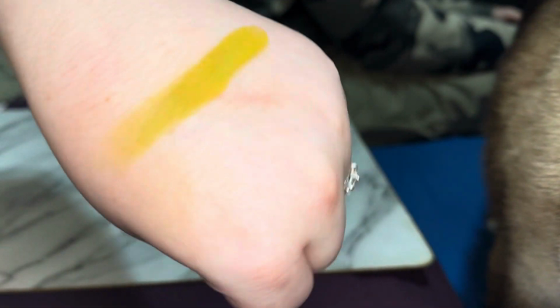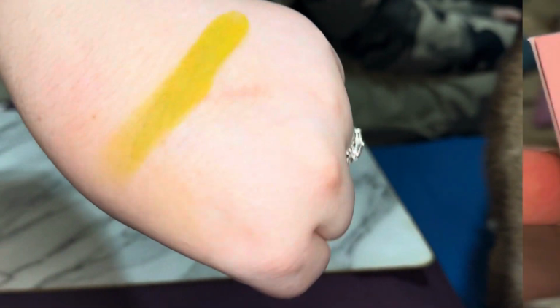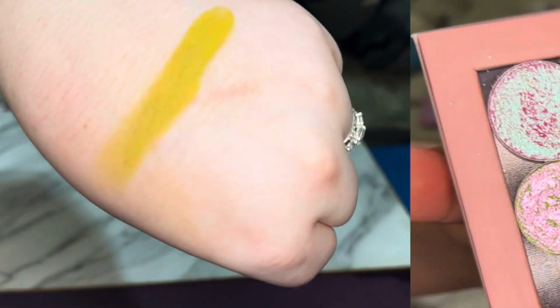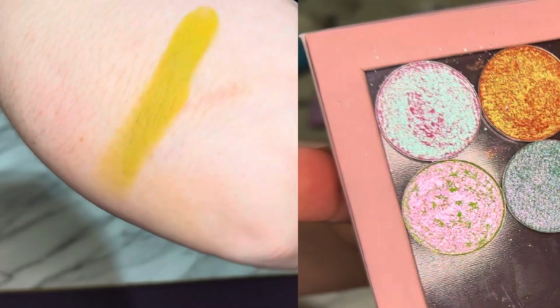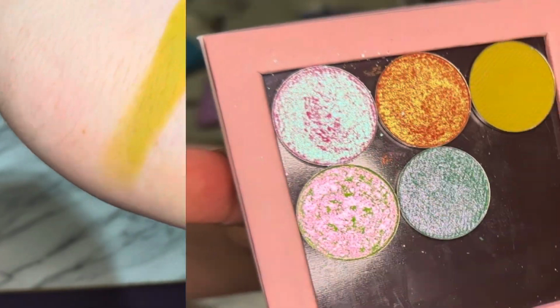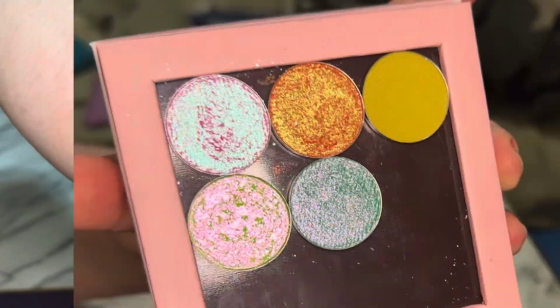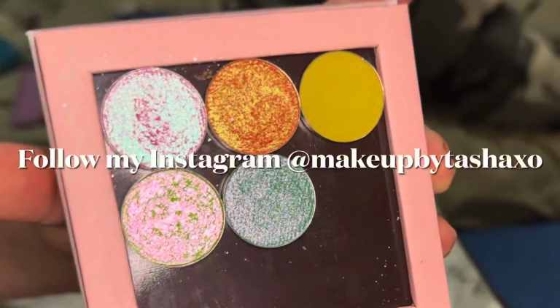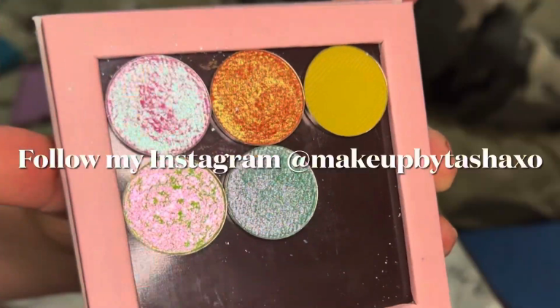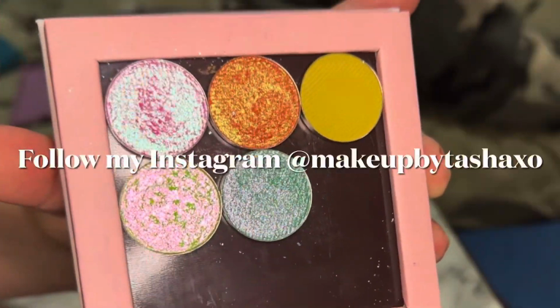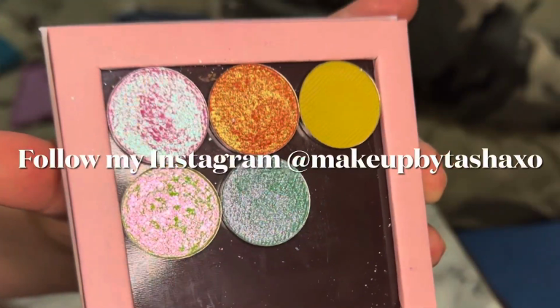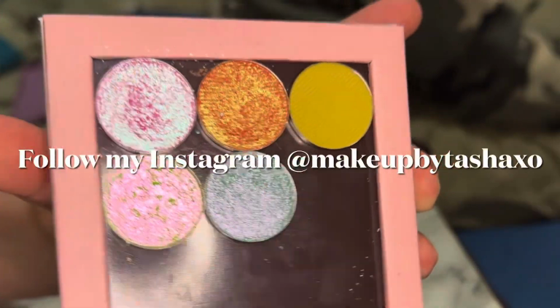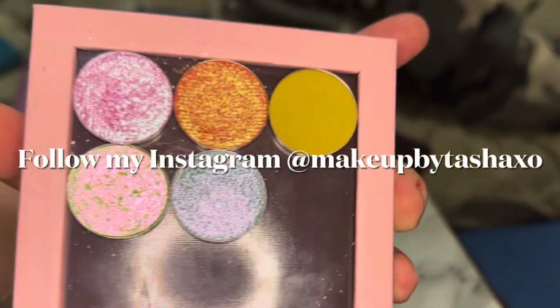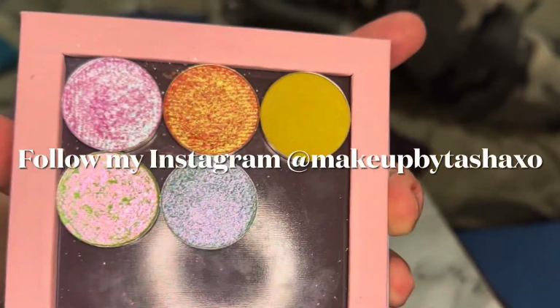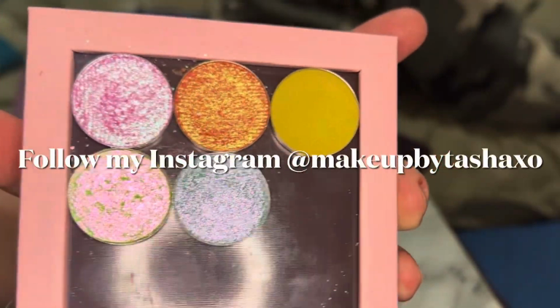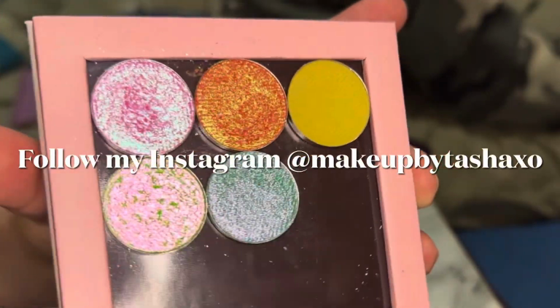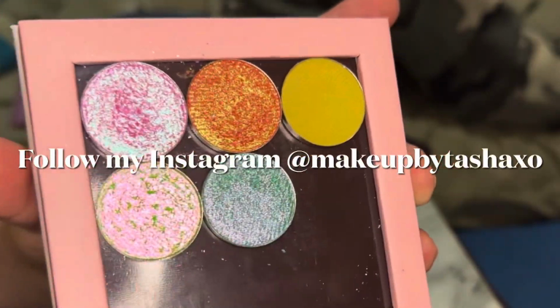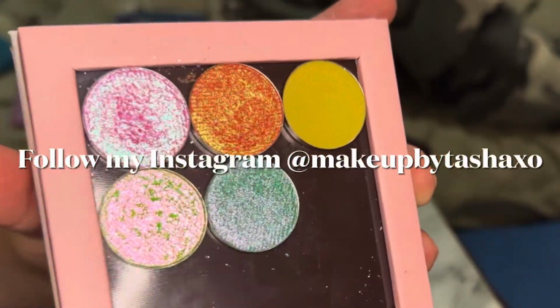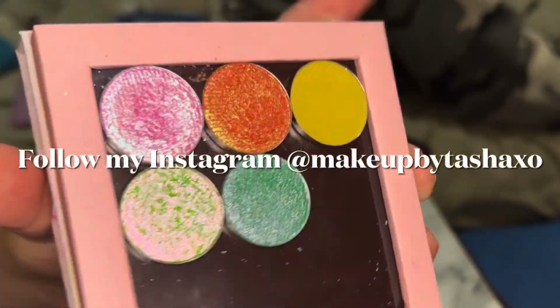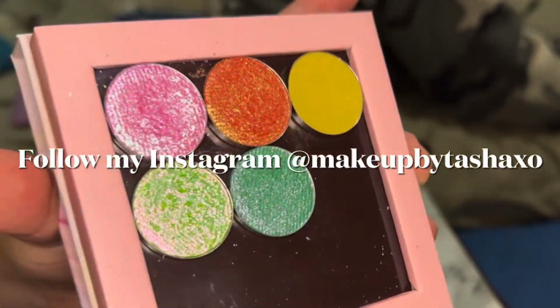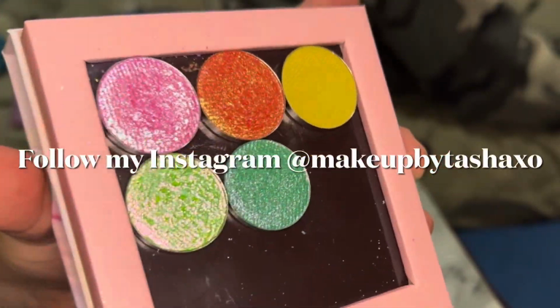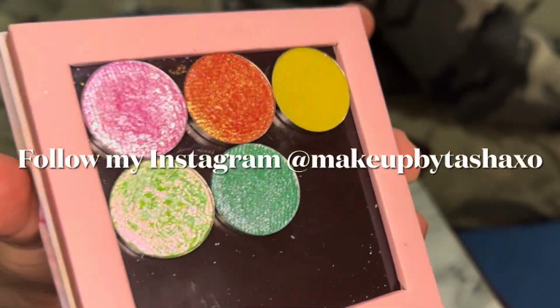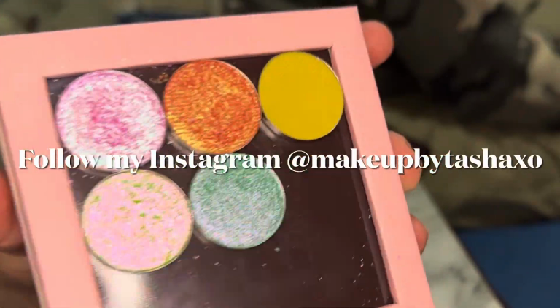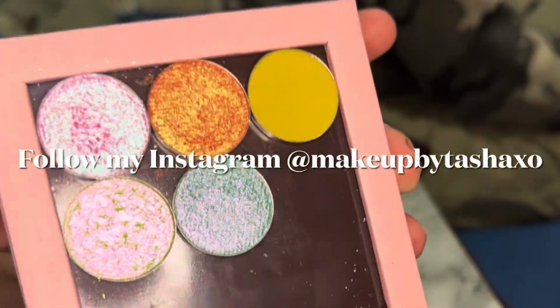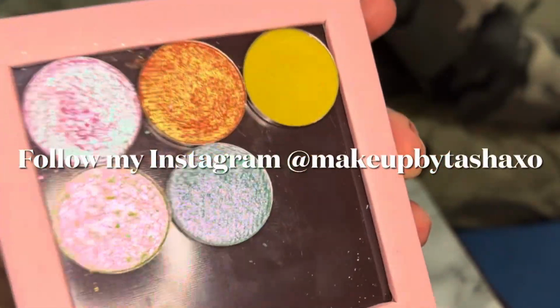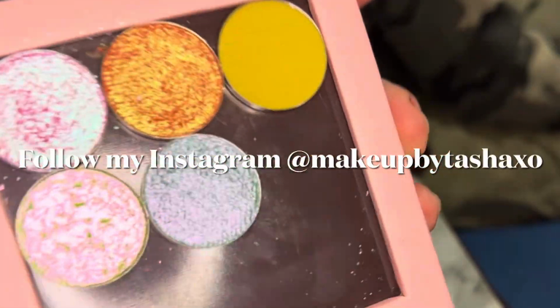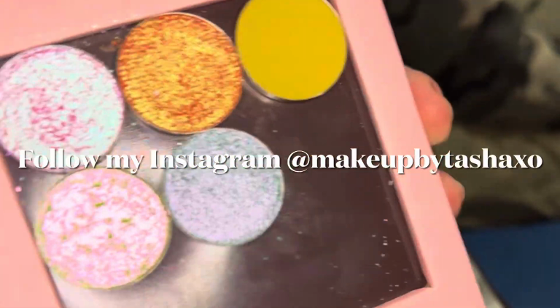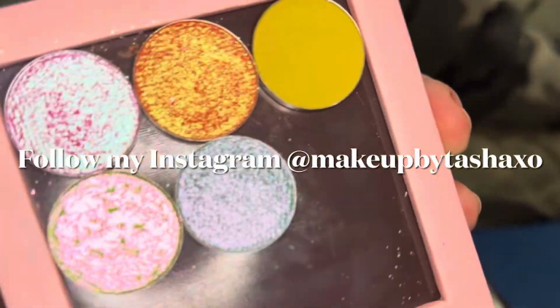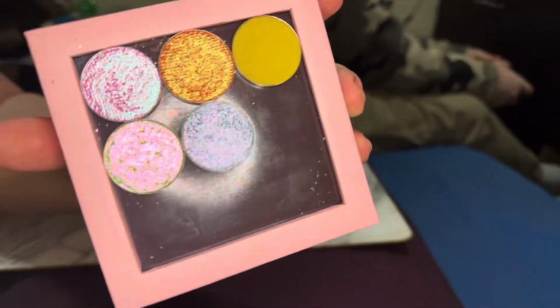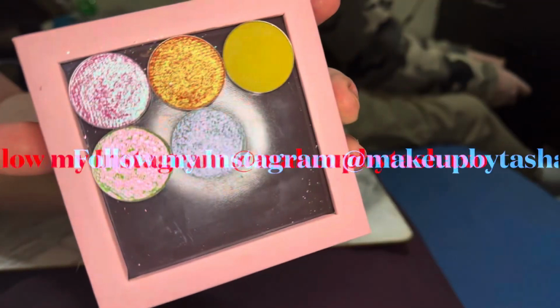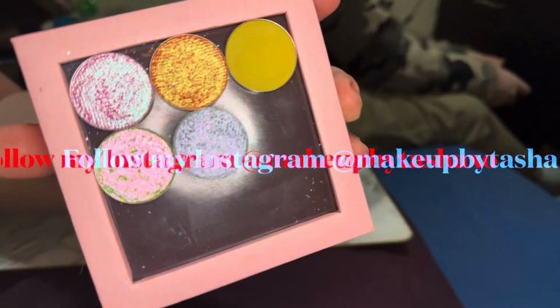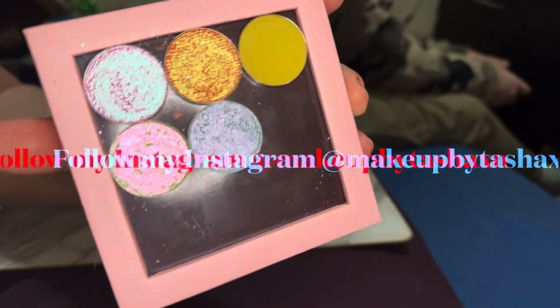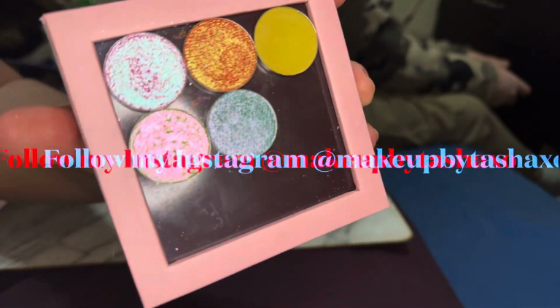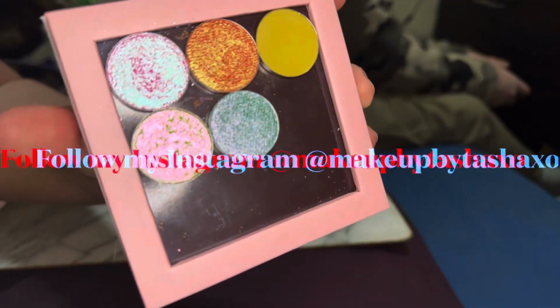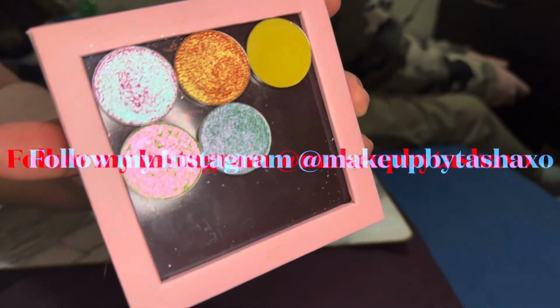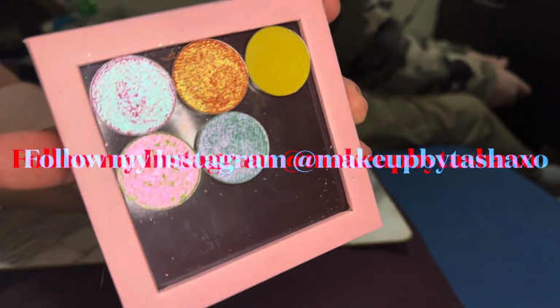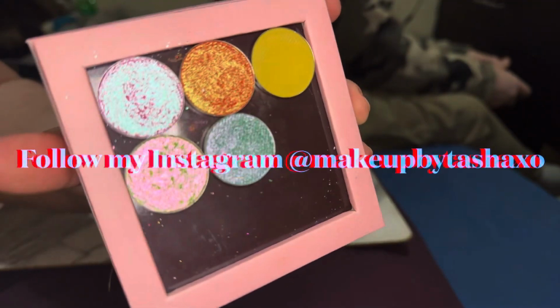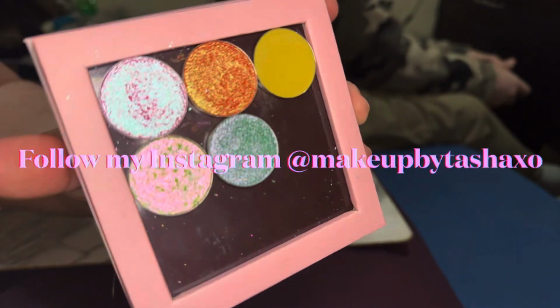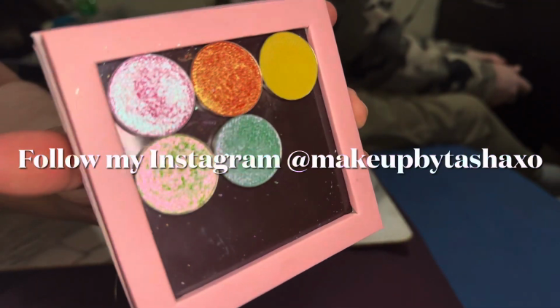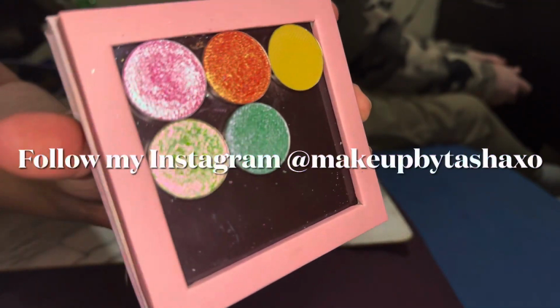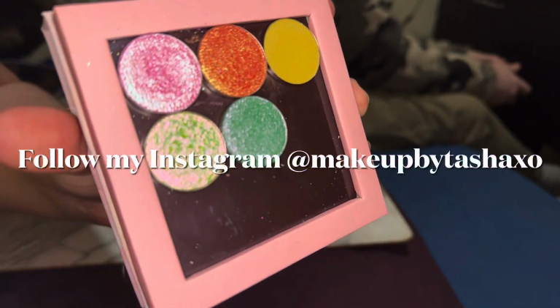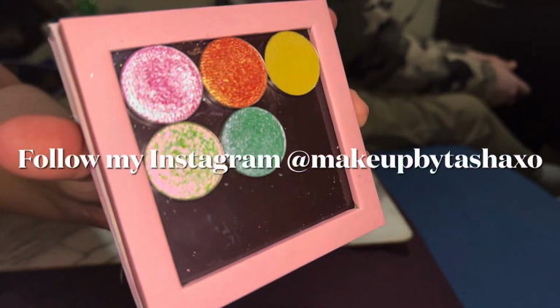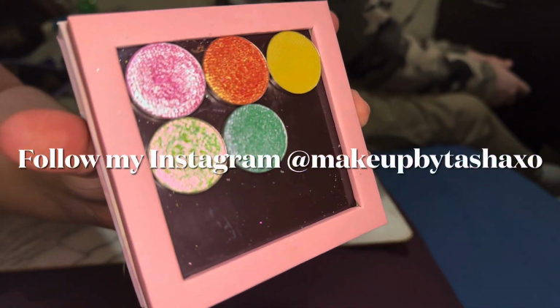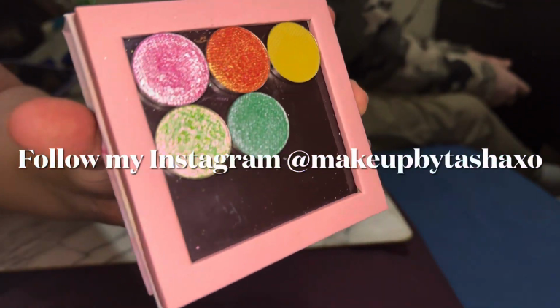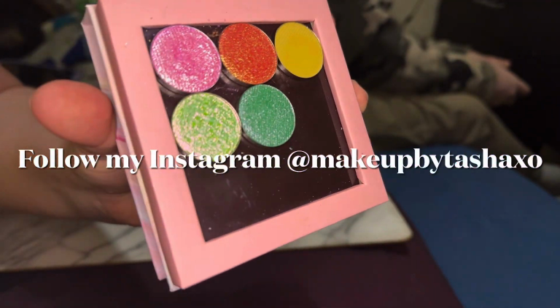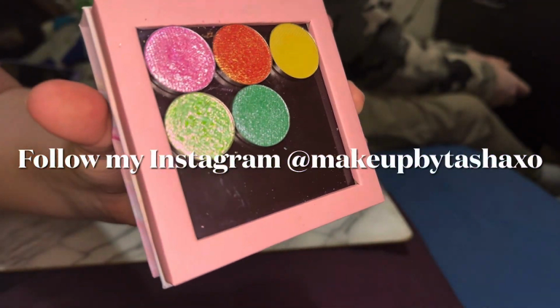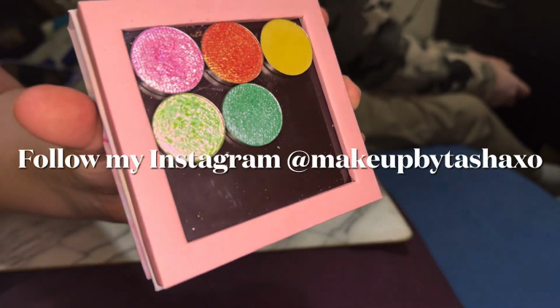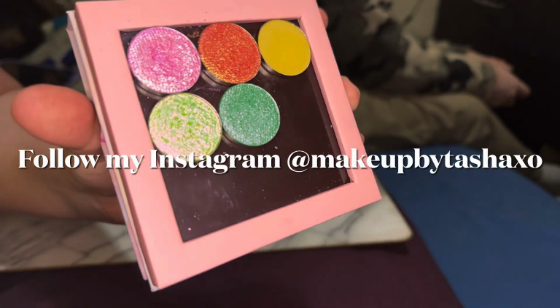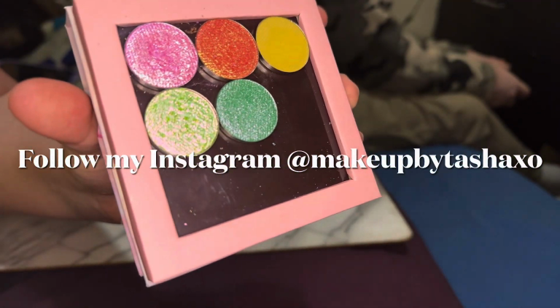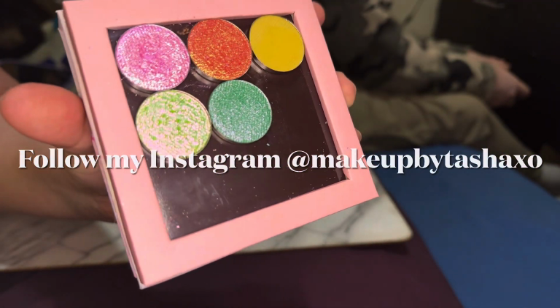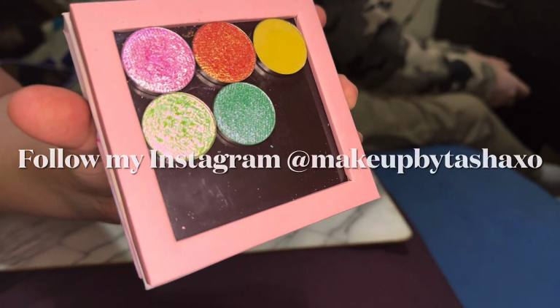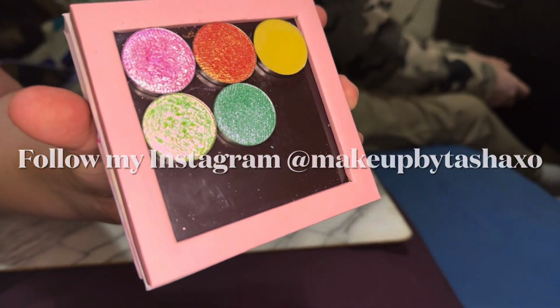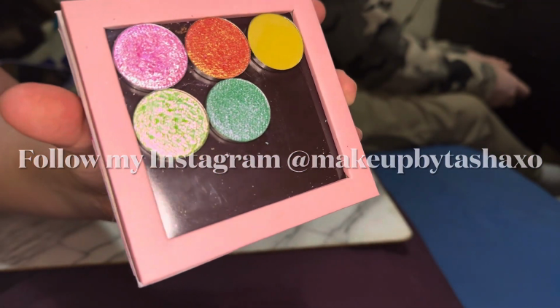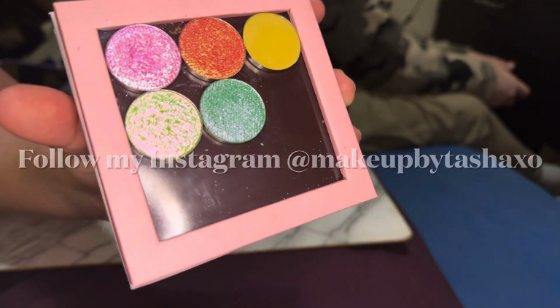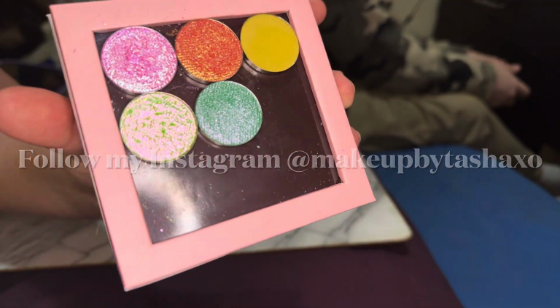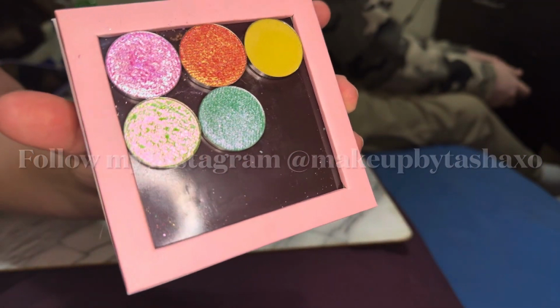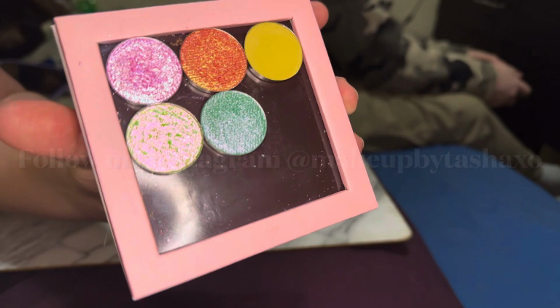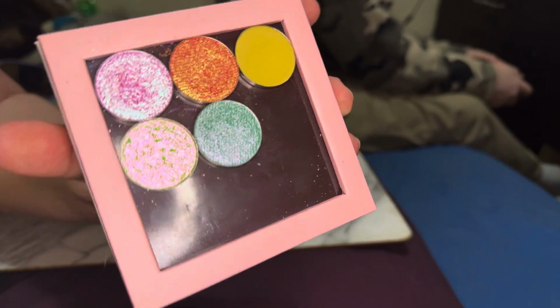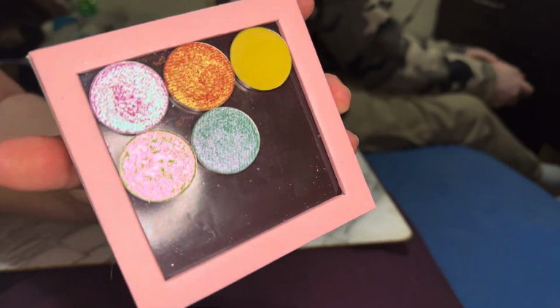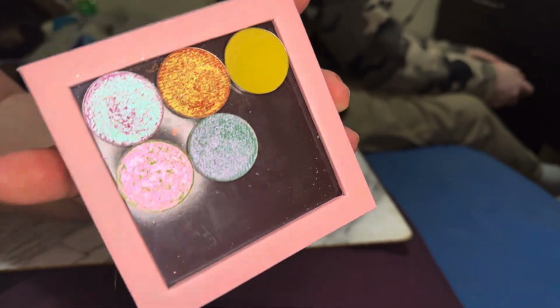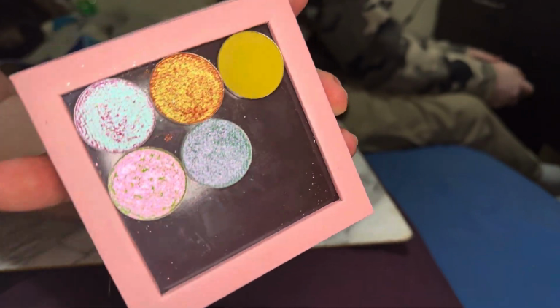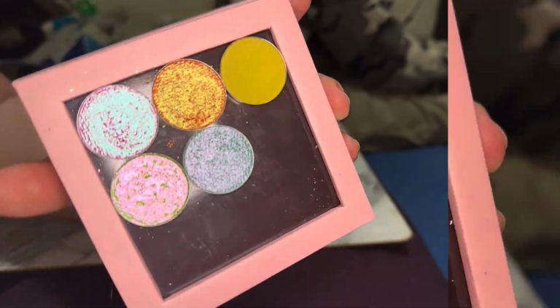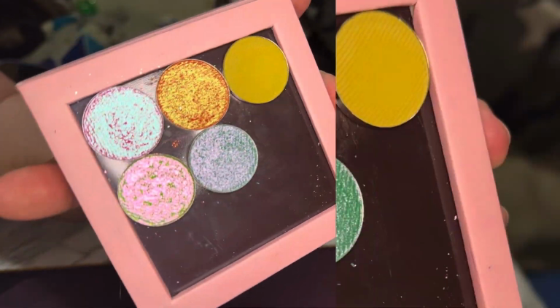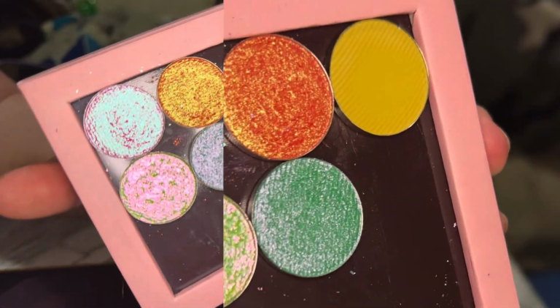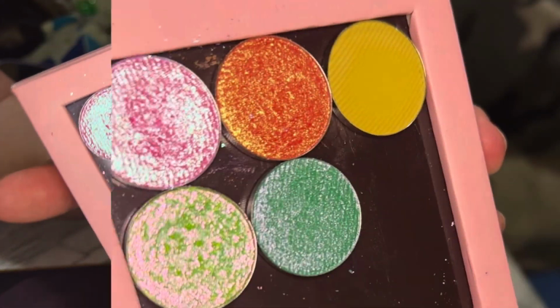Most people would probably say the shimmer shades are the most exciting, and I'm most excited for them too.